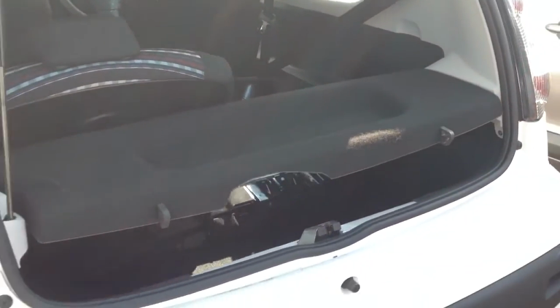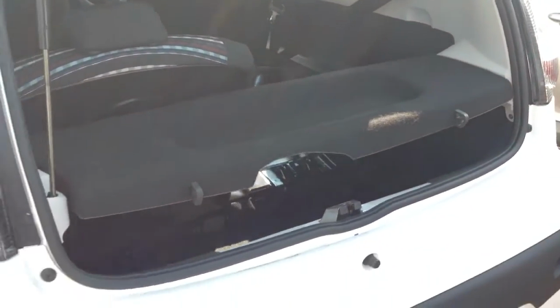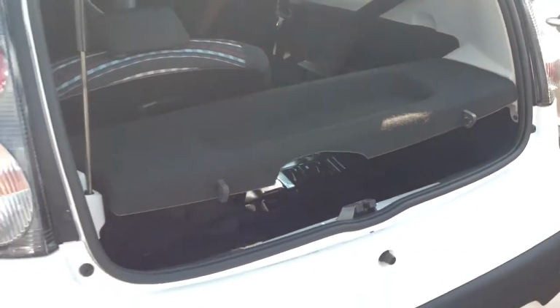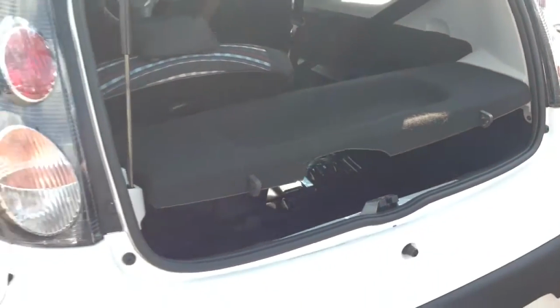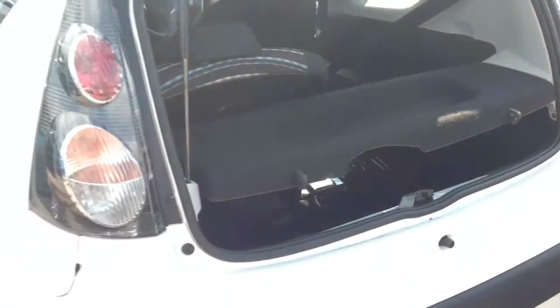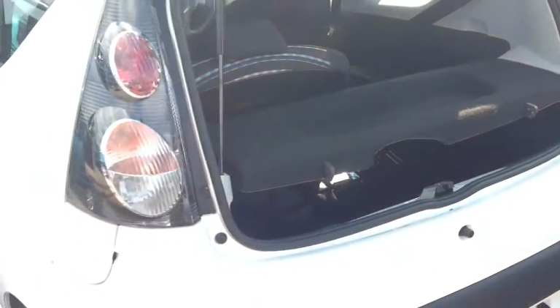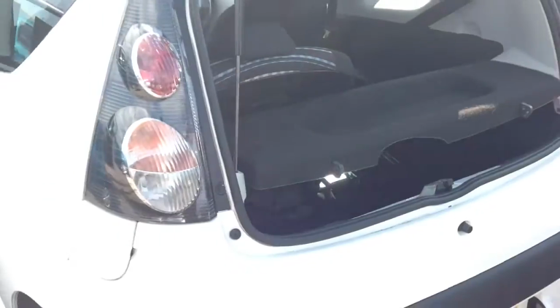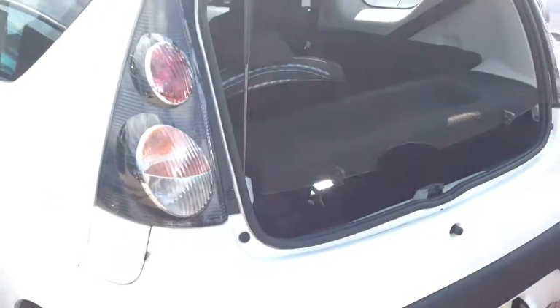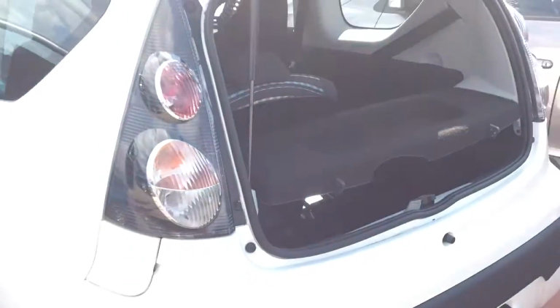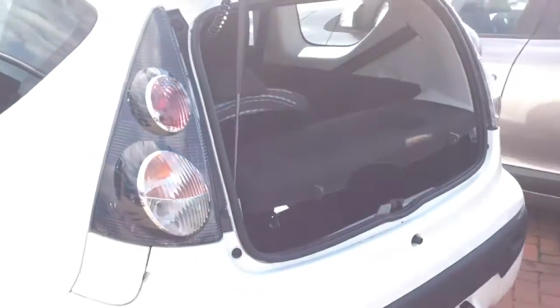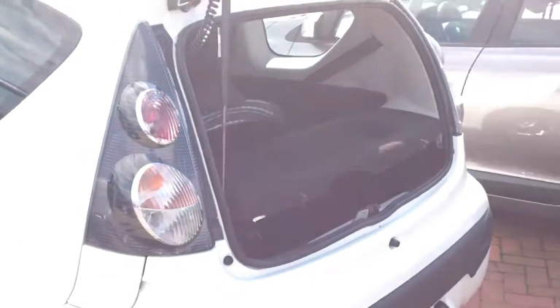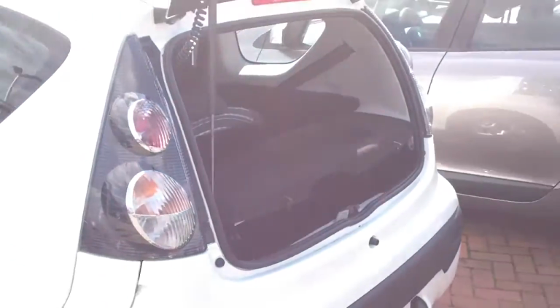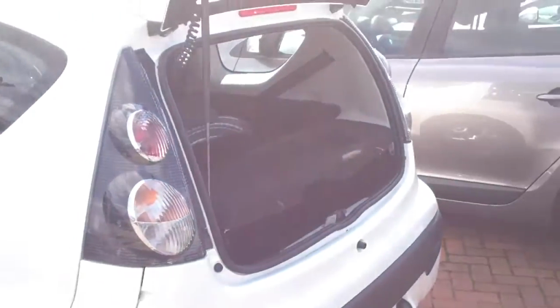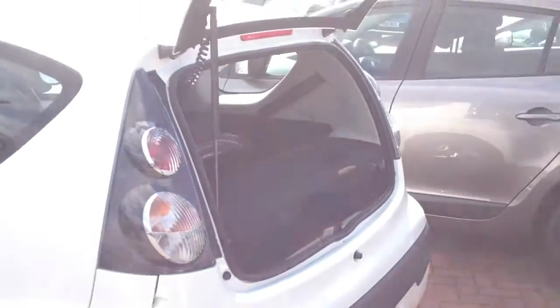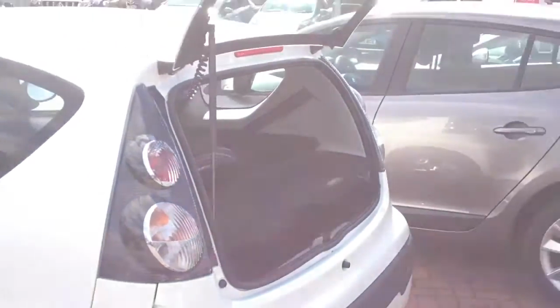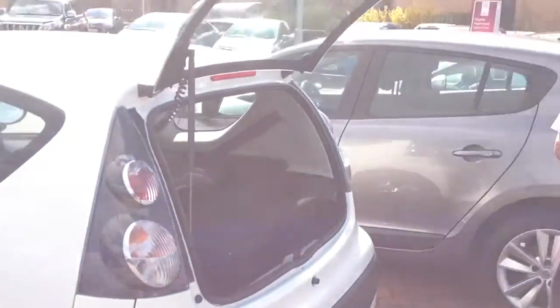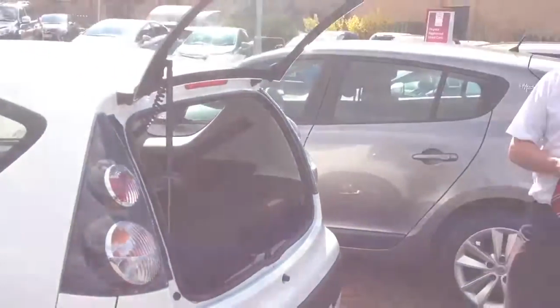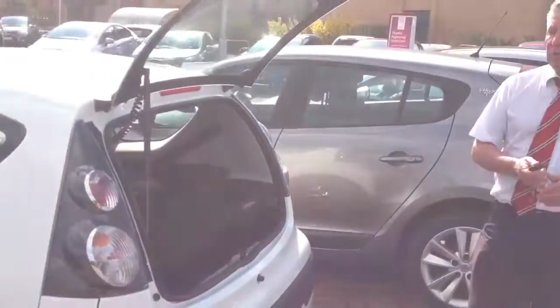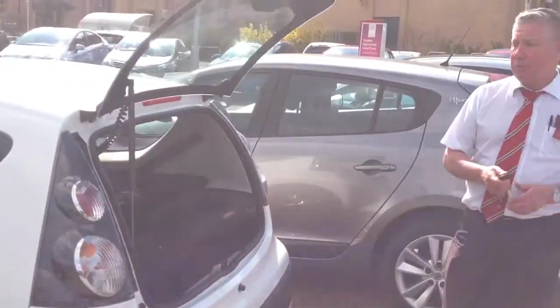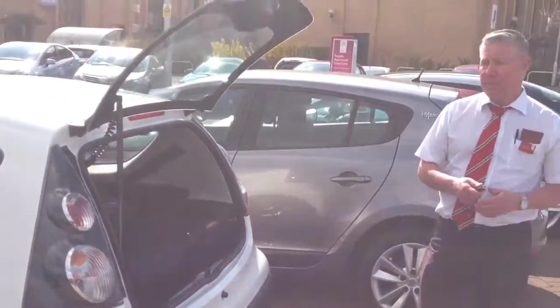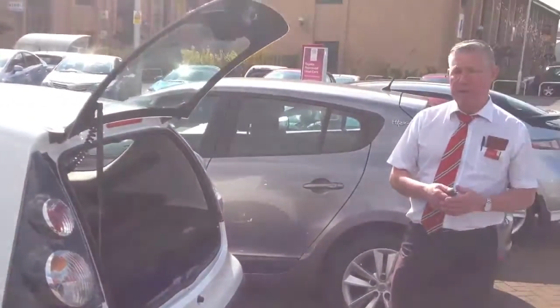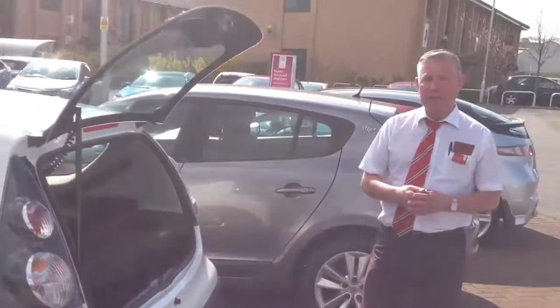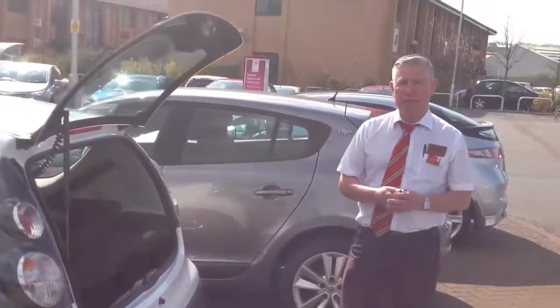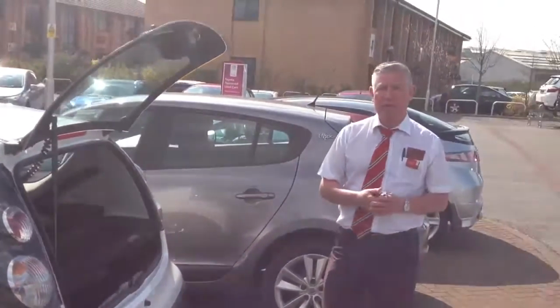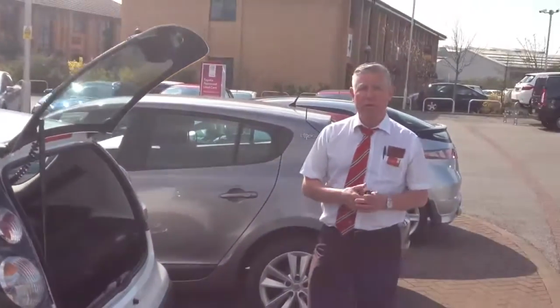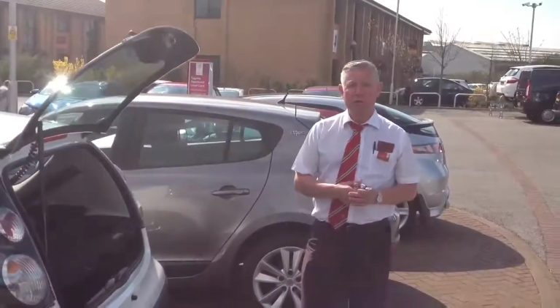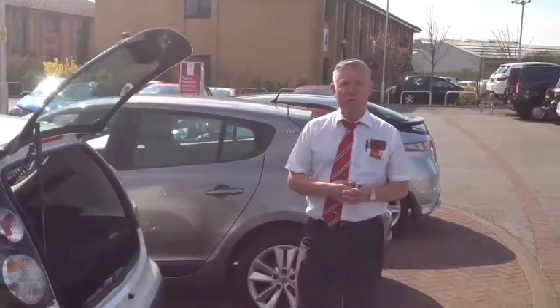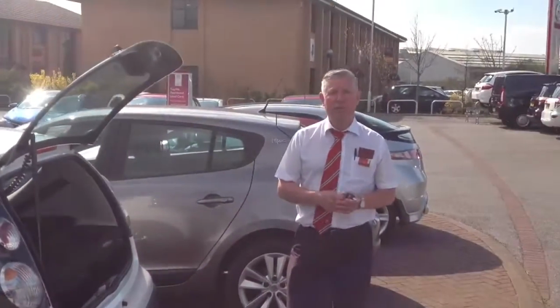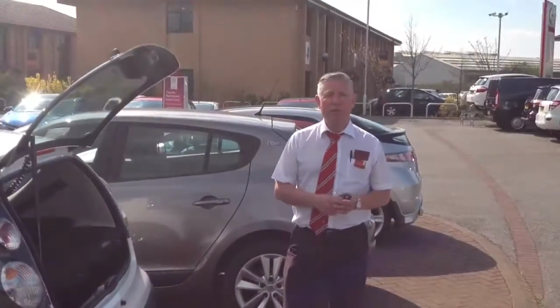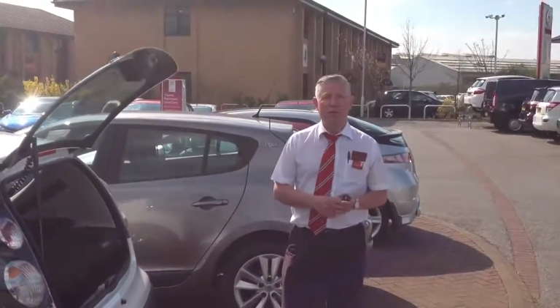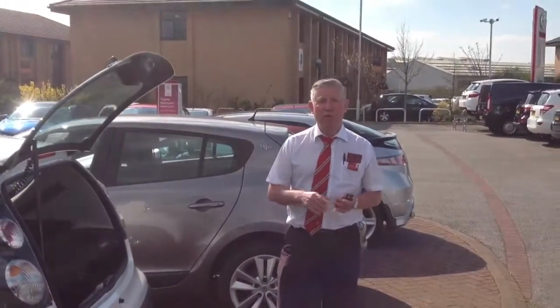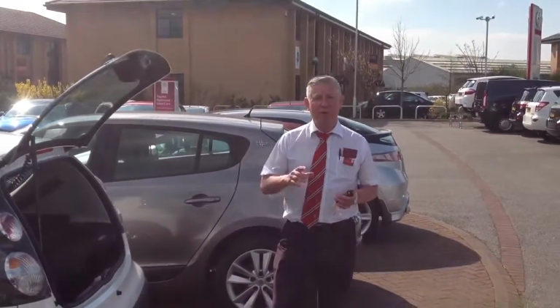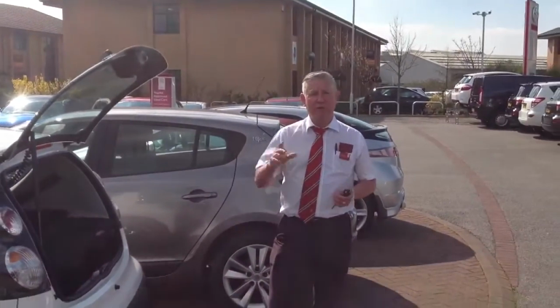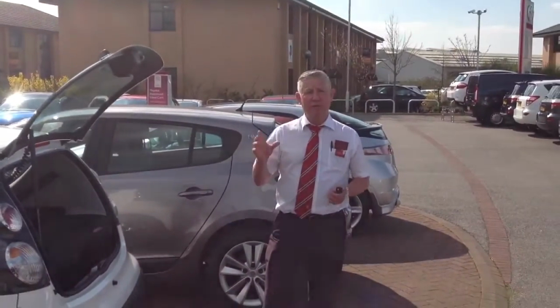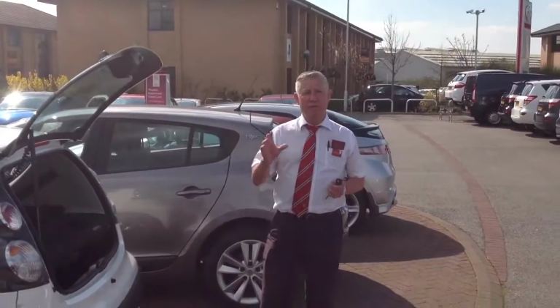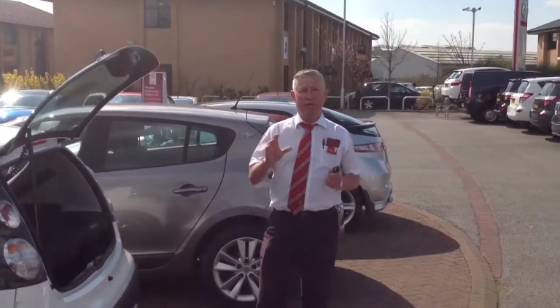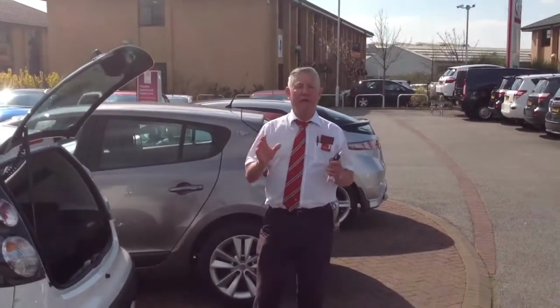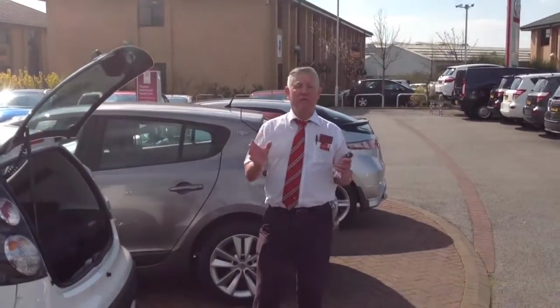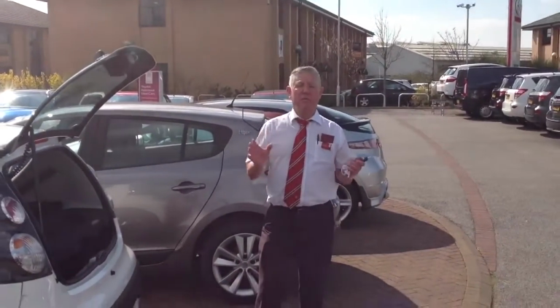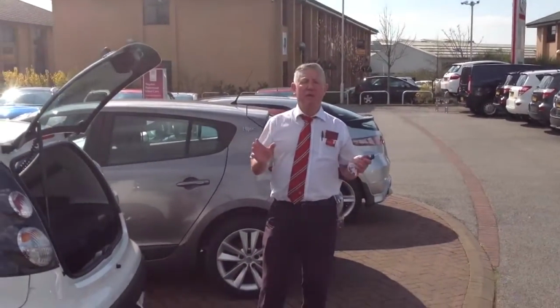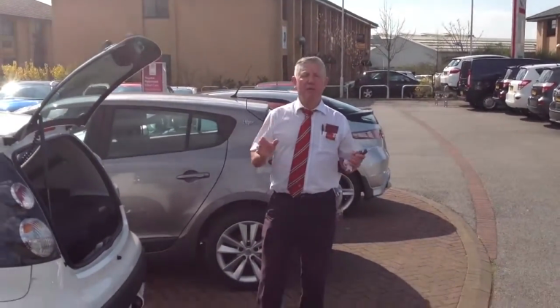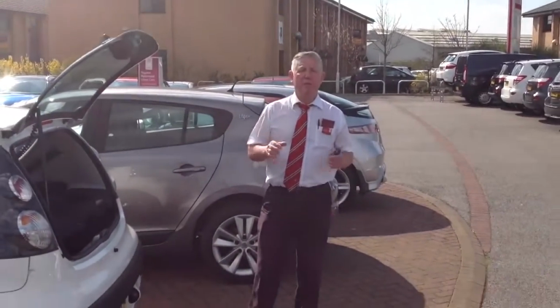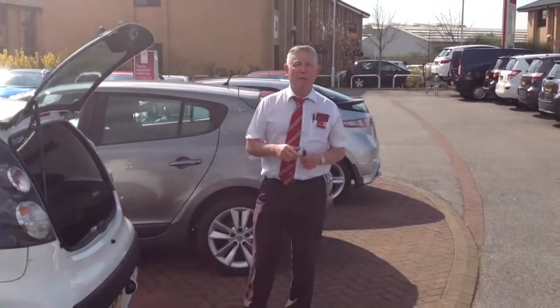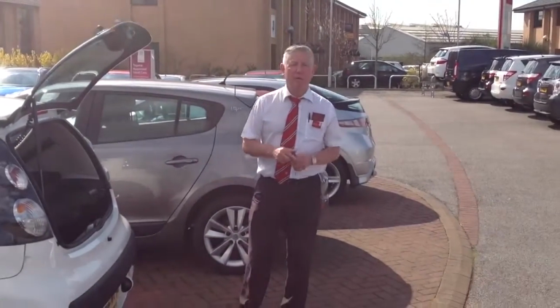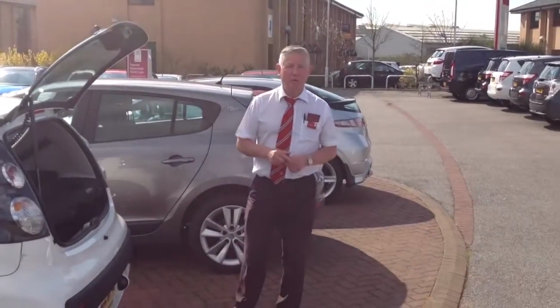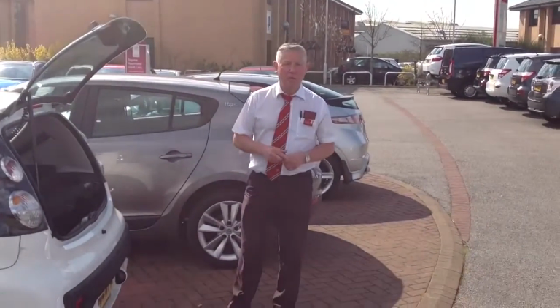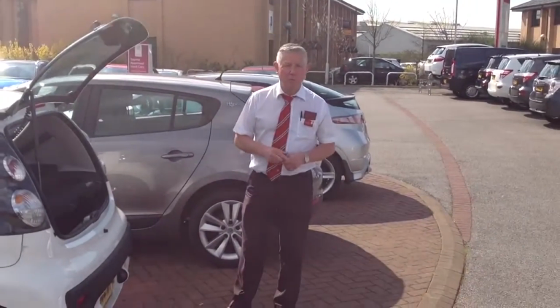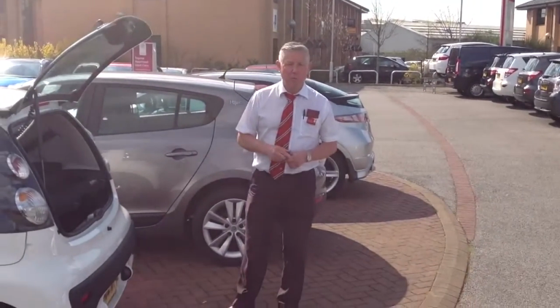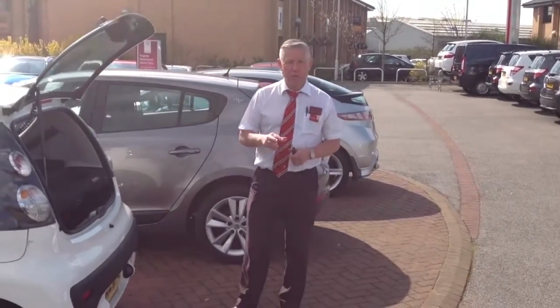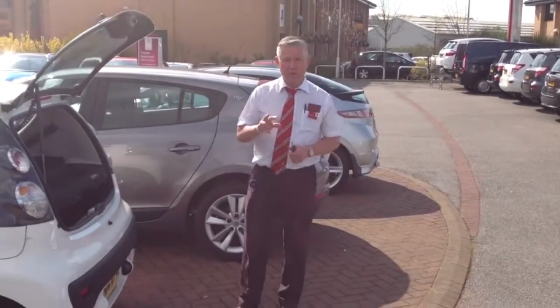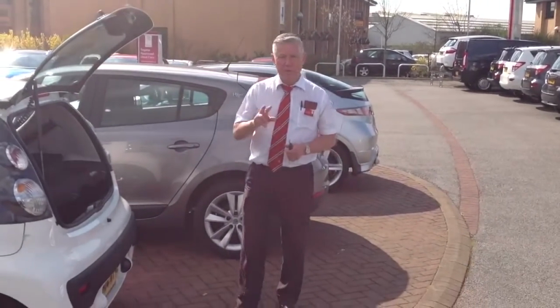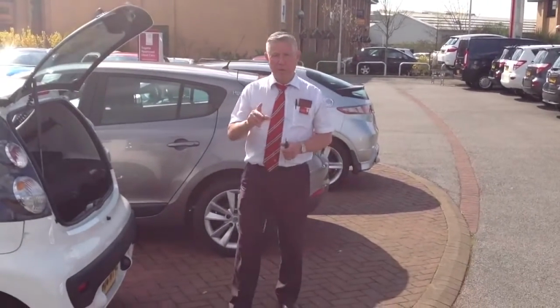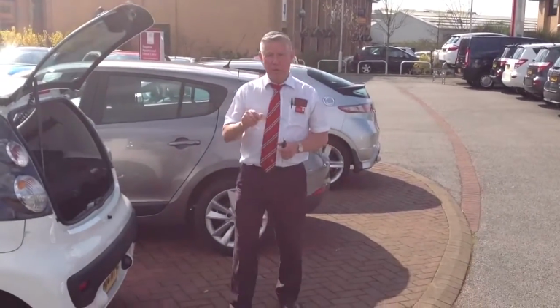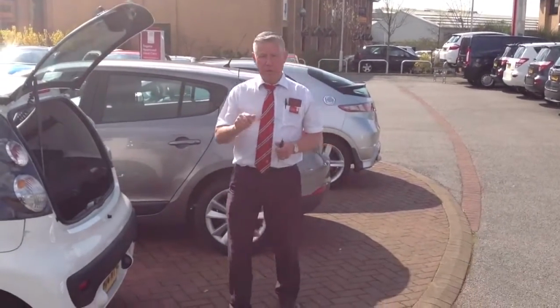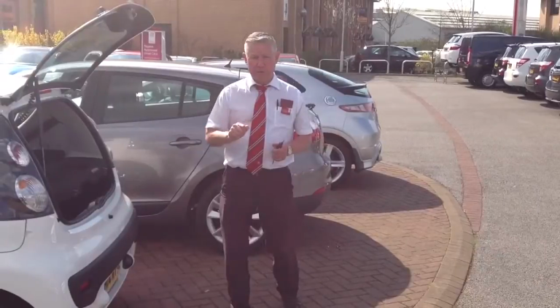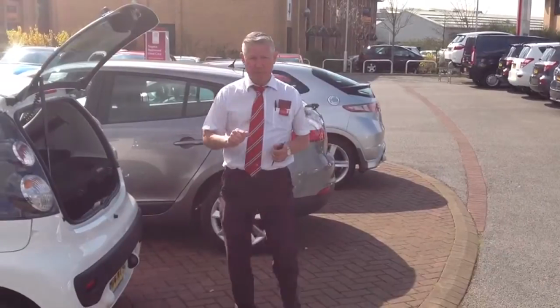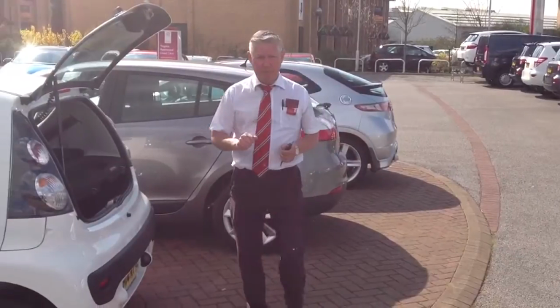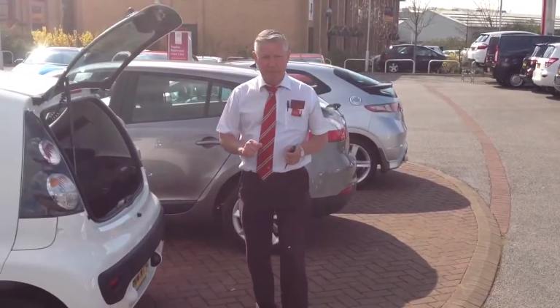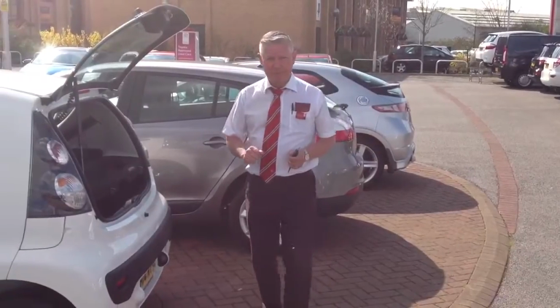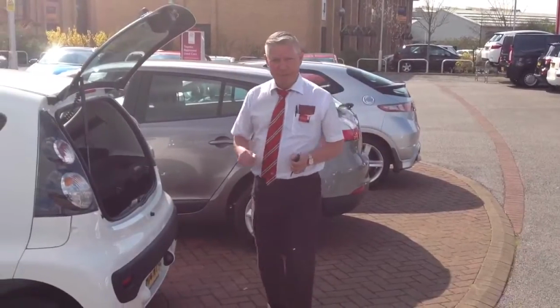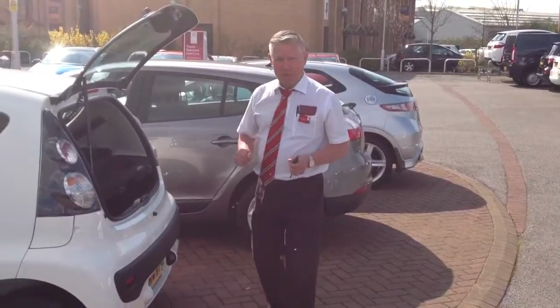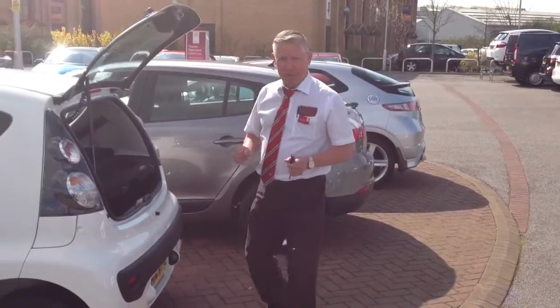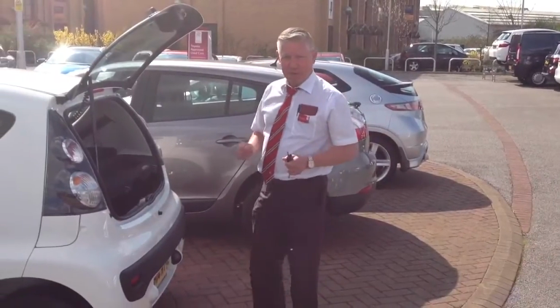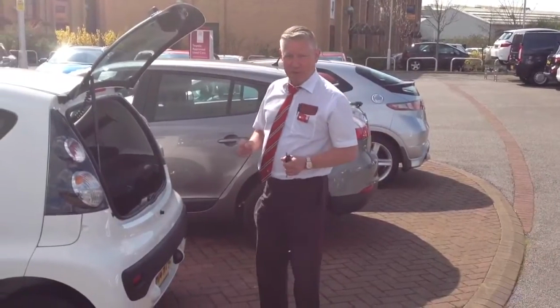I will send it on to you in a couple of minutes and I'll also give you a call to explain about the logbook and its ownership. Thank you.